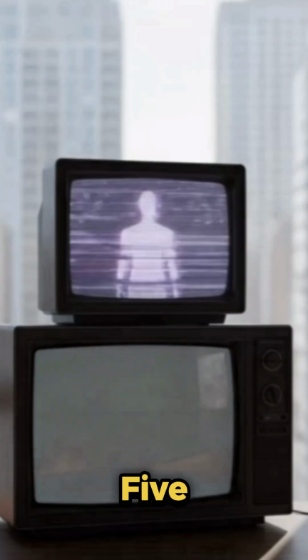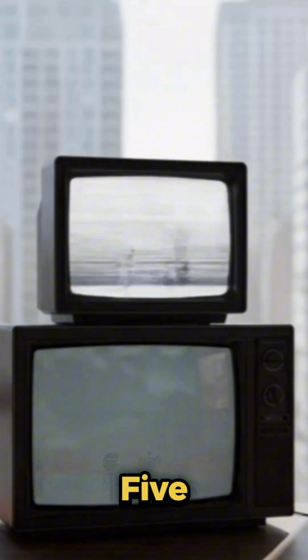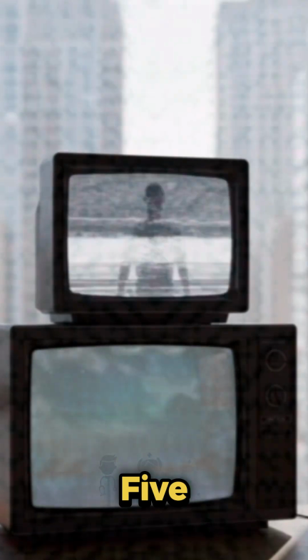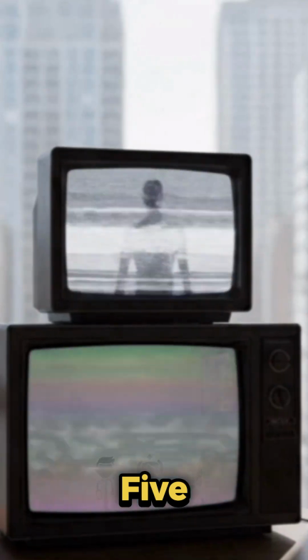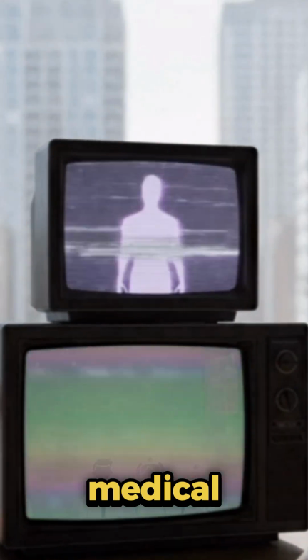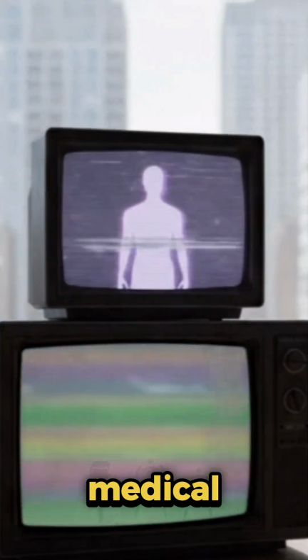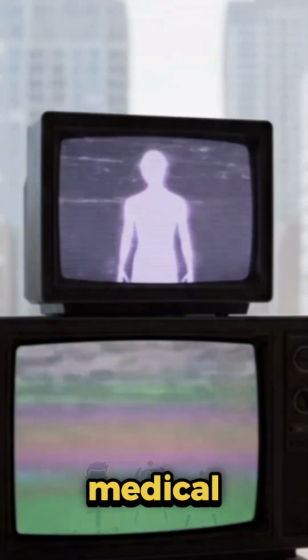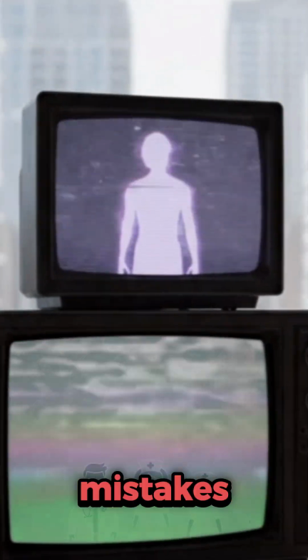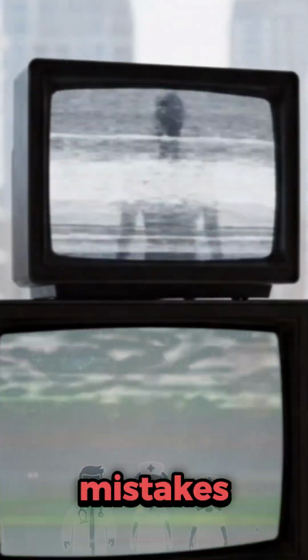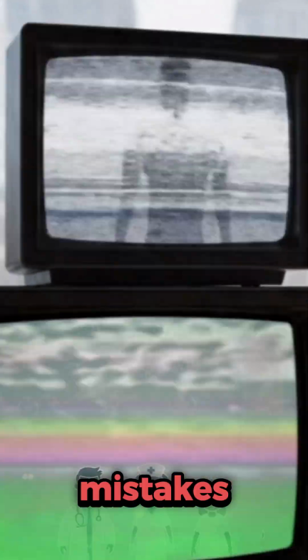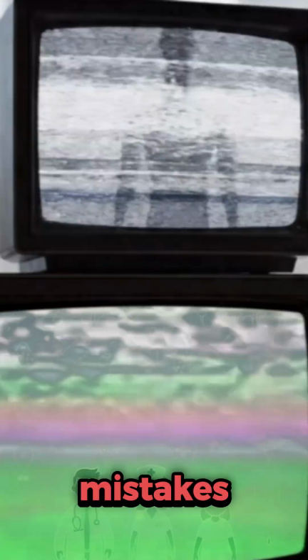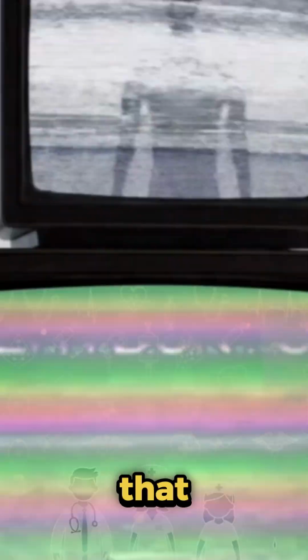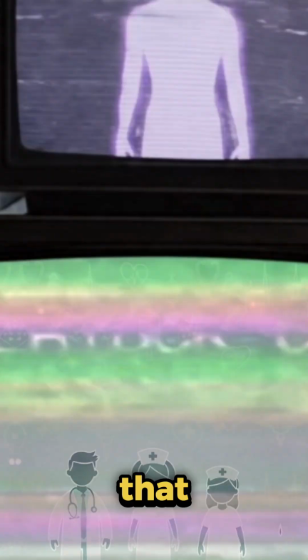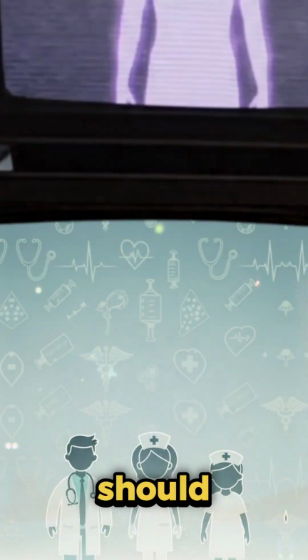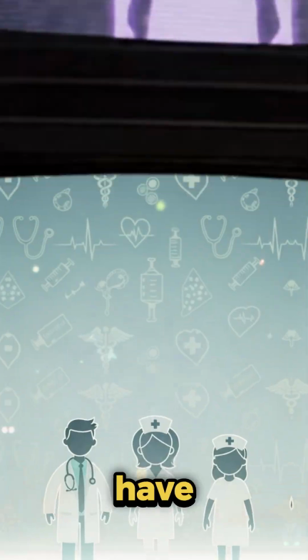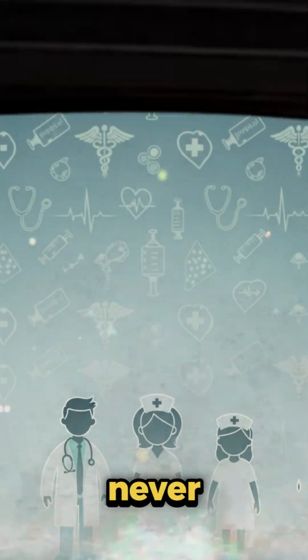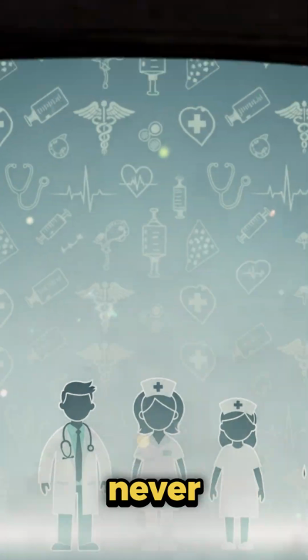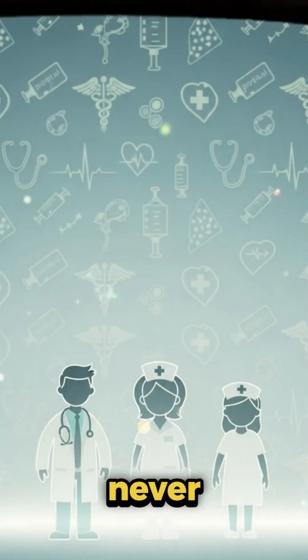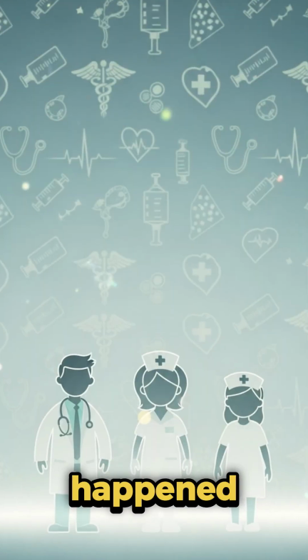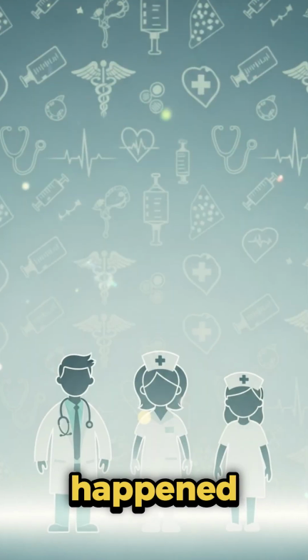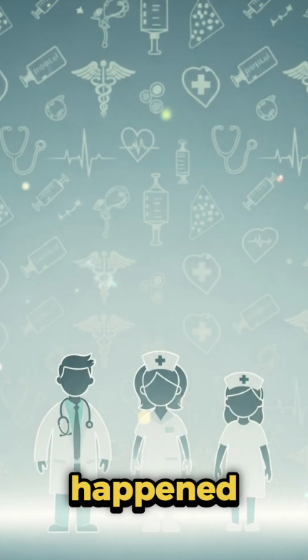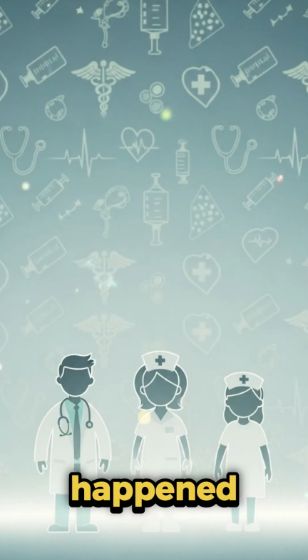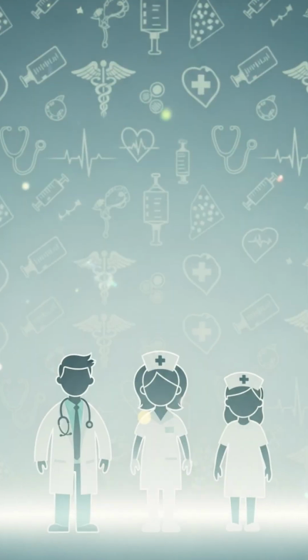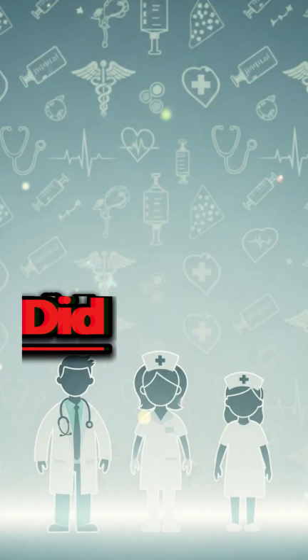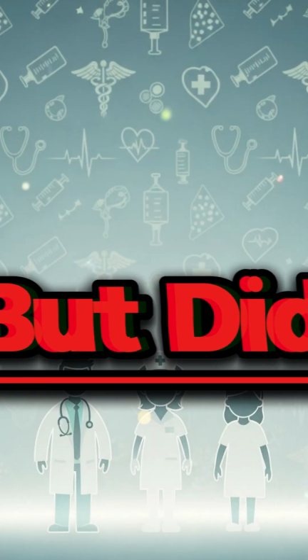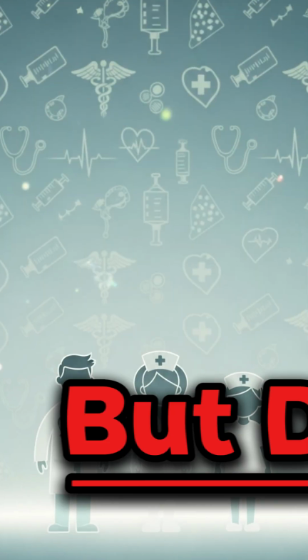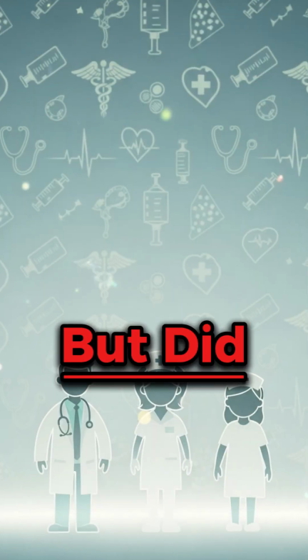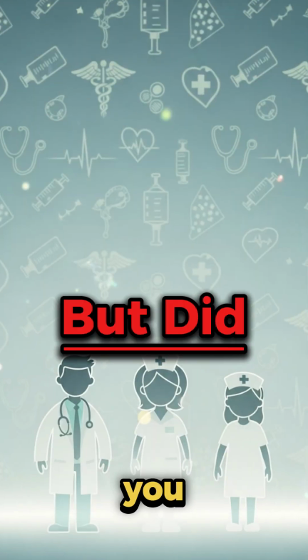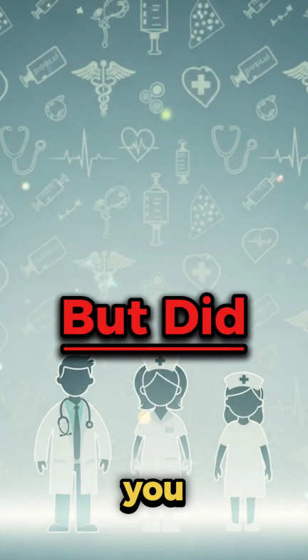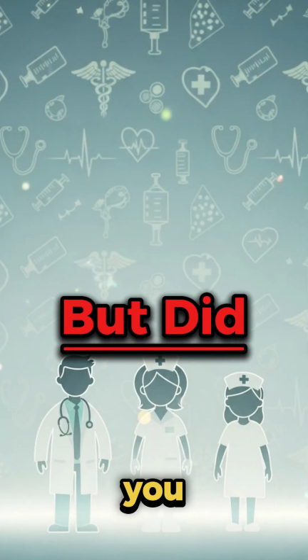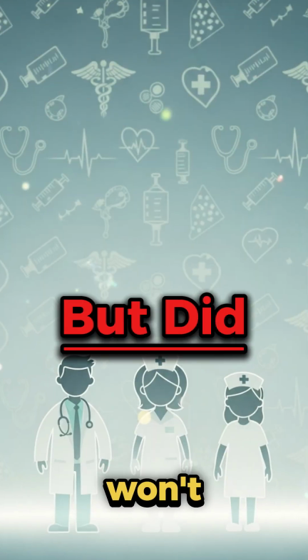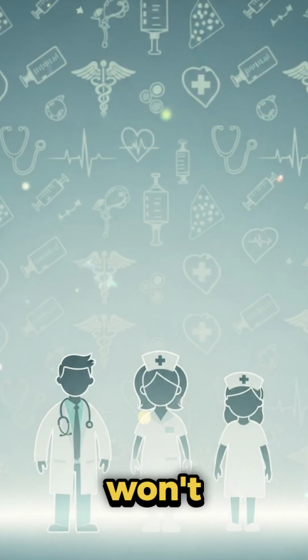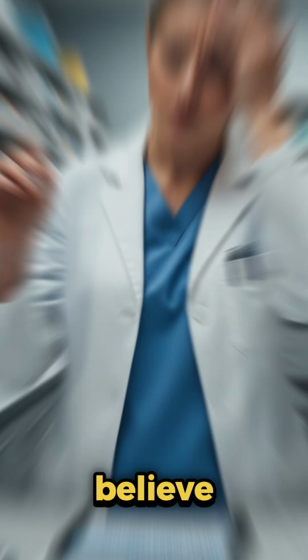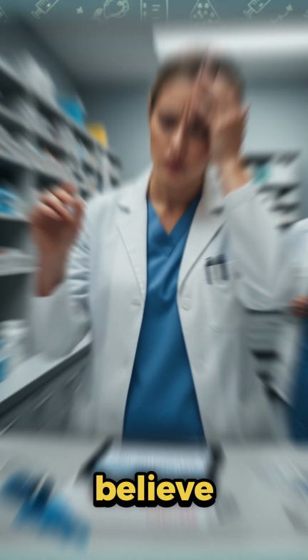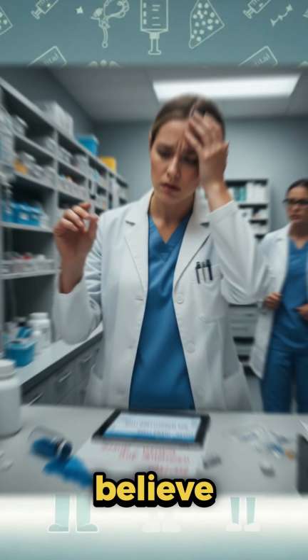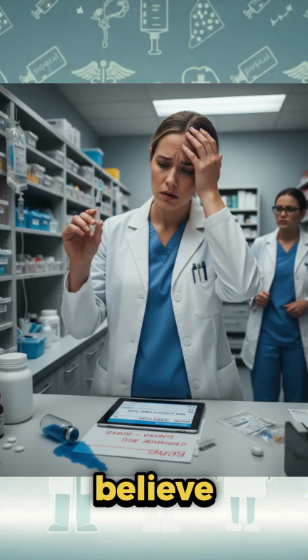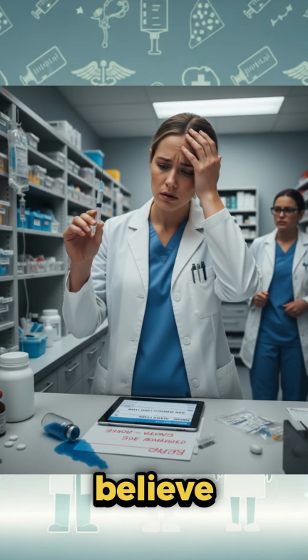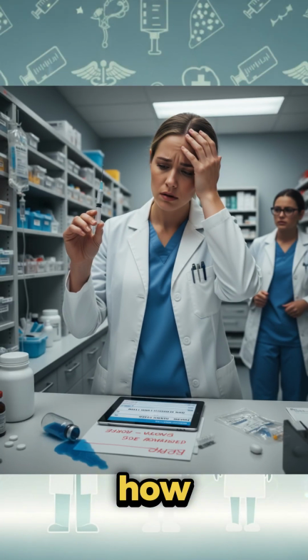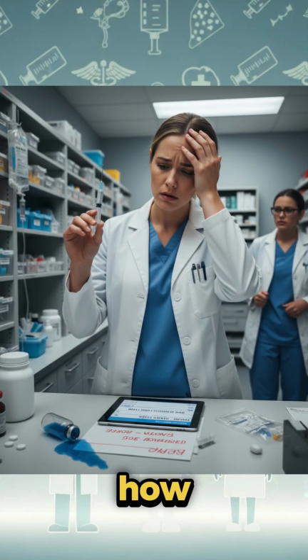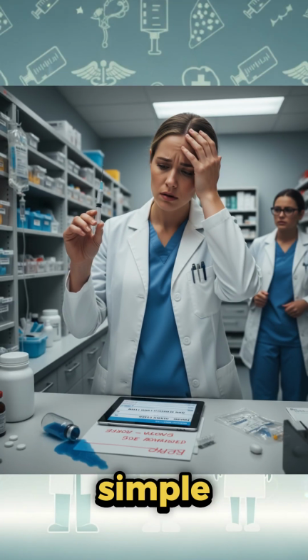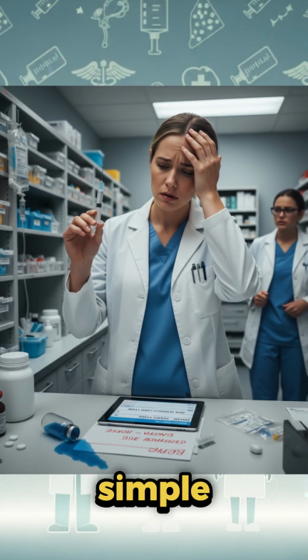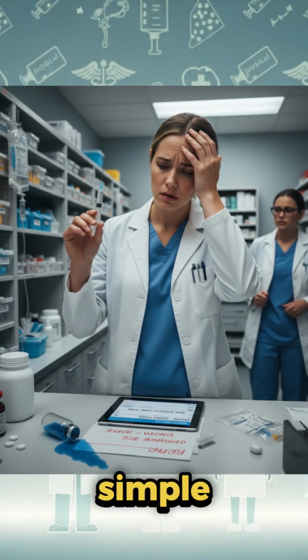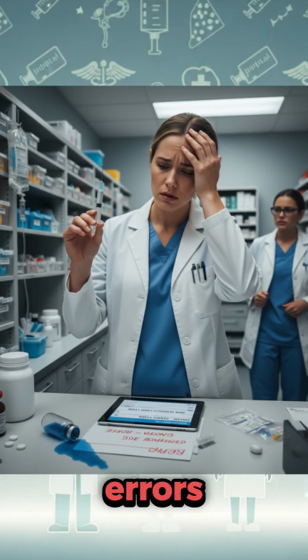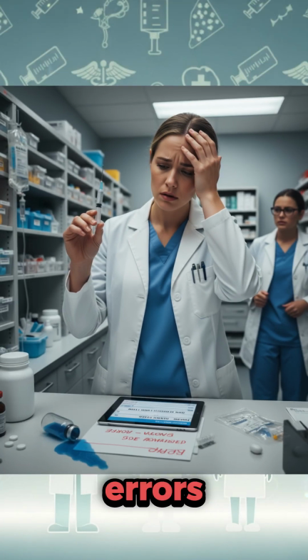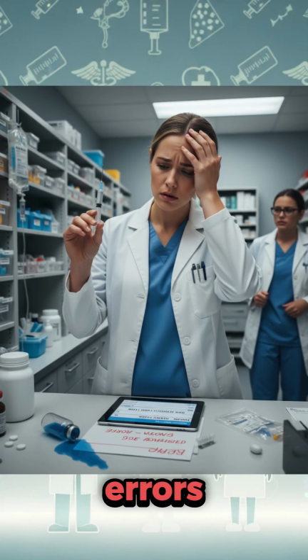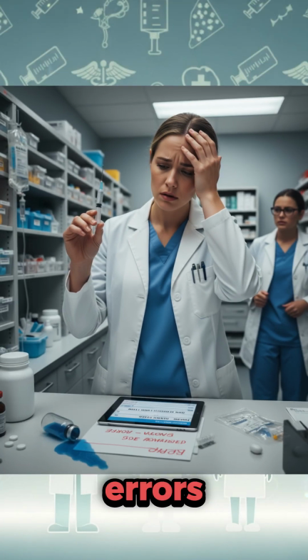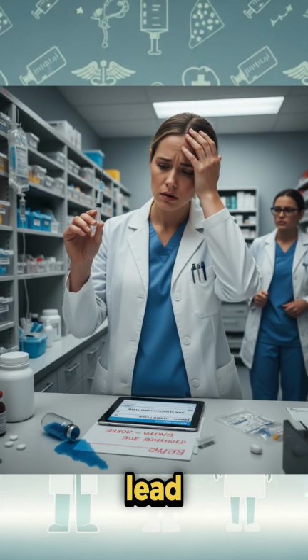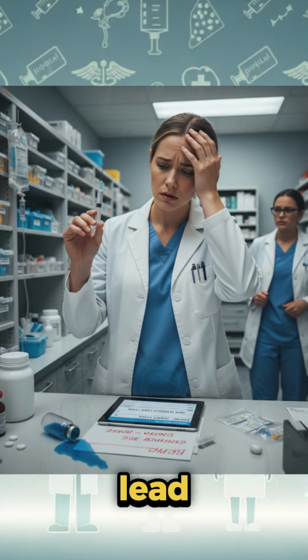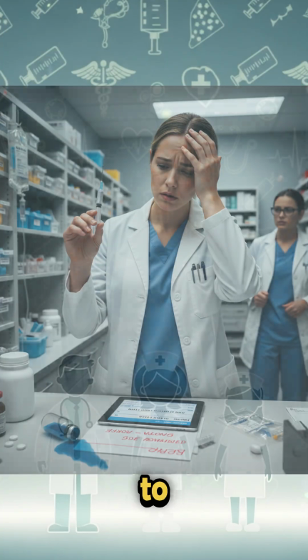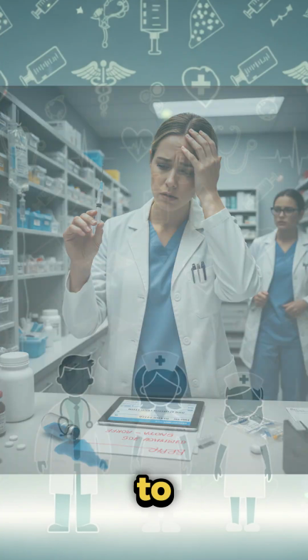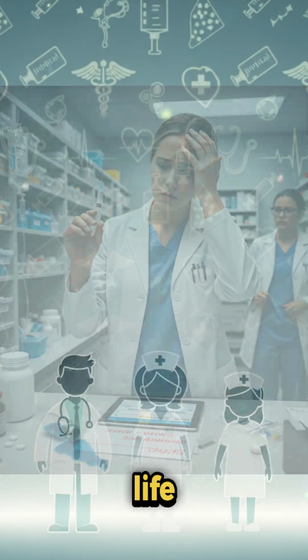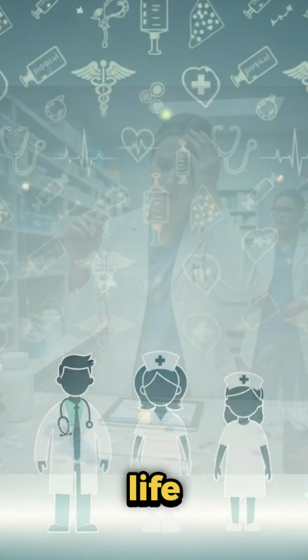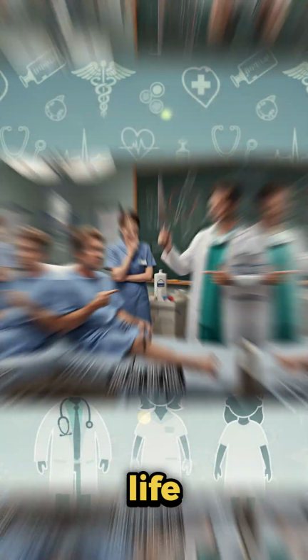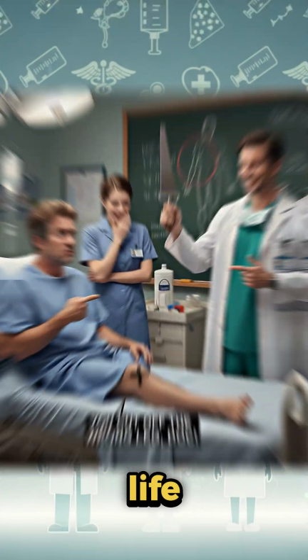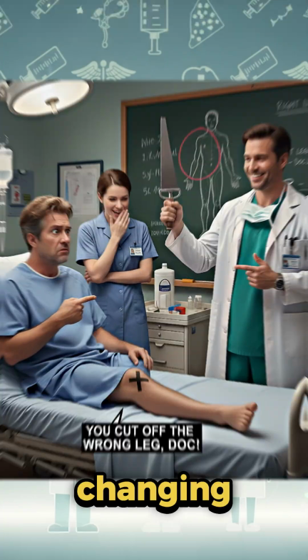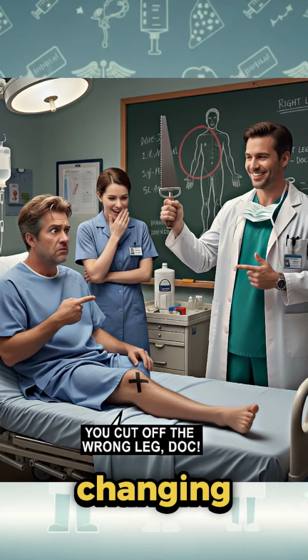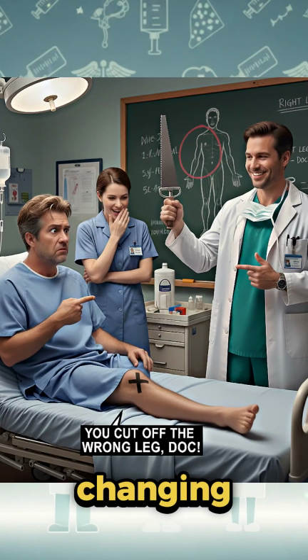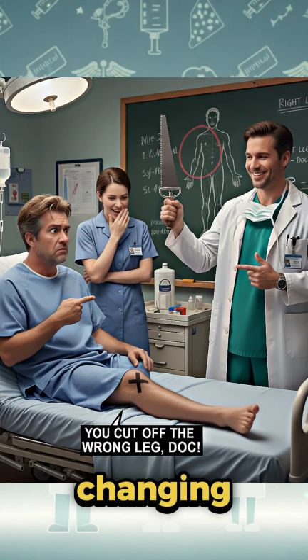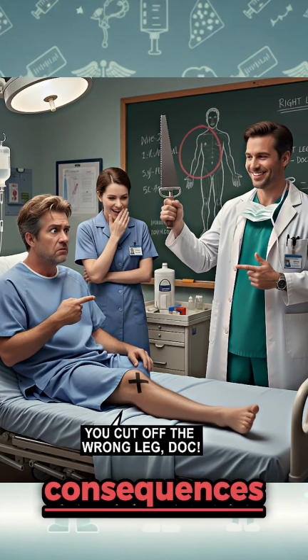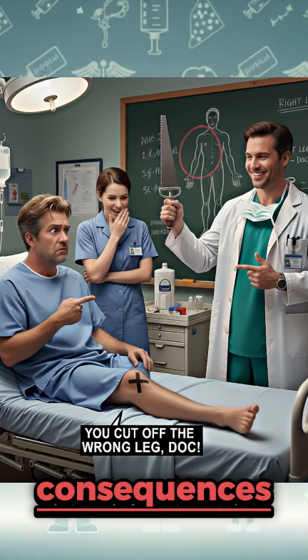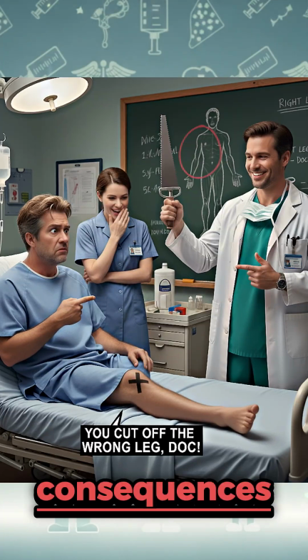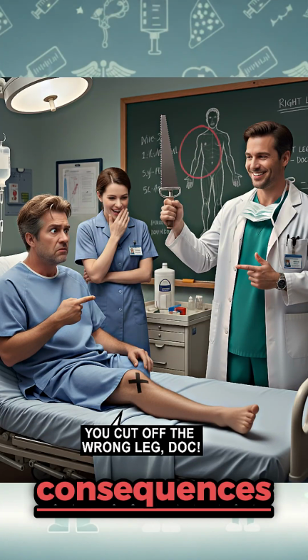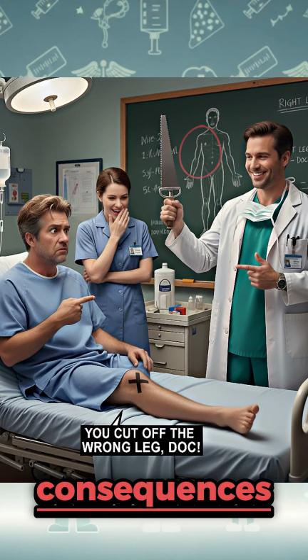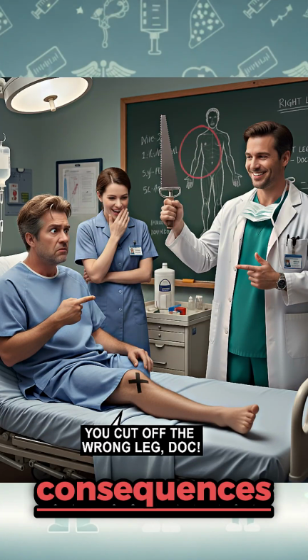Five medical mistakes that should have never happened — but did. You won't believe how simple errors led to life-changing consequences.